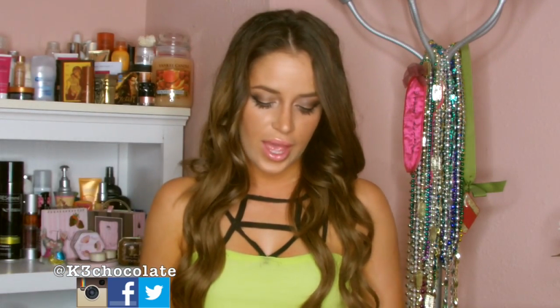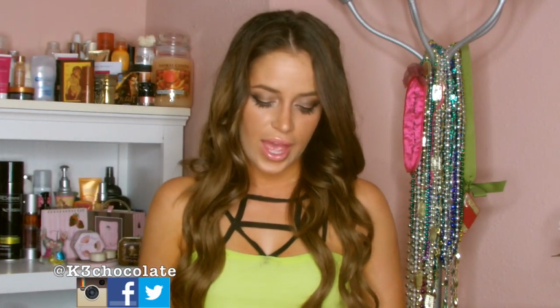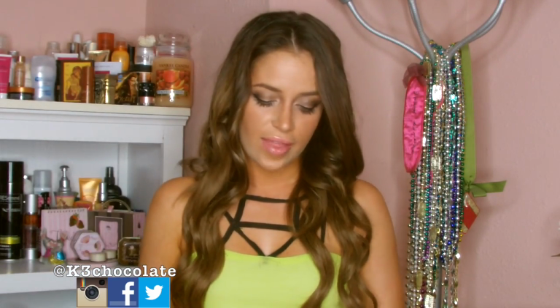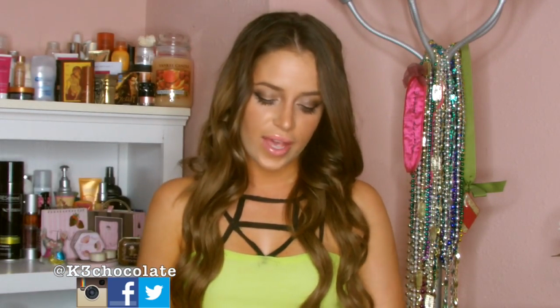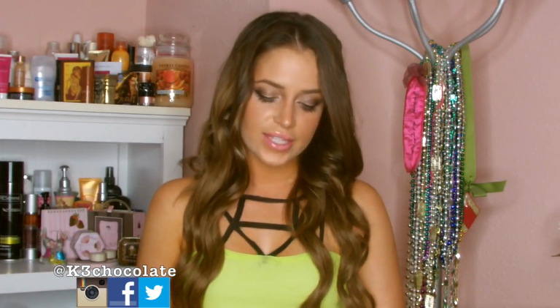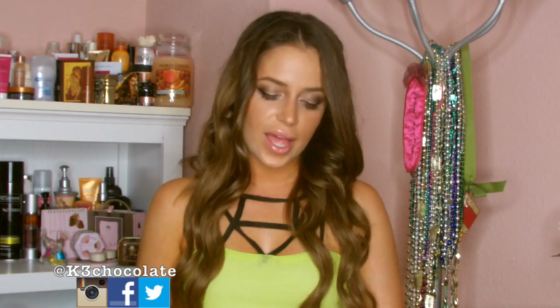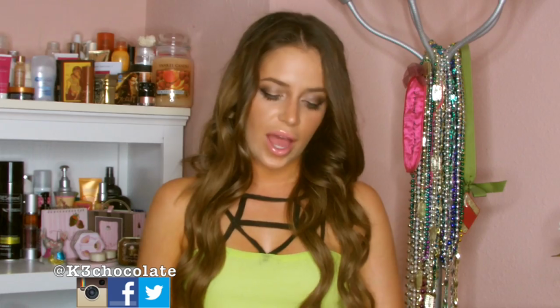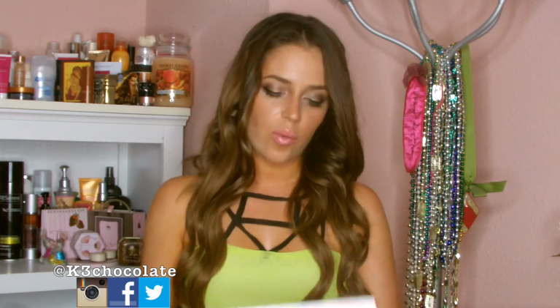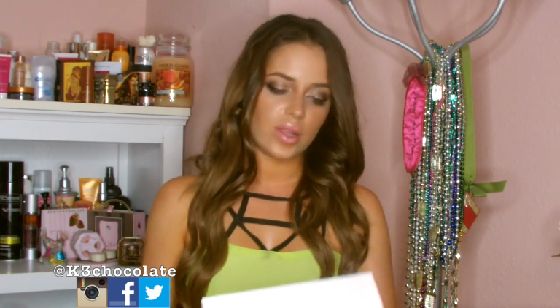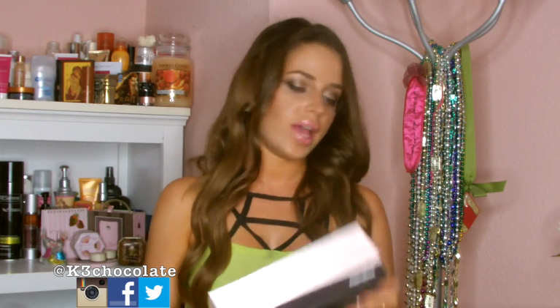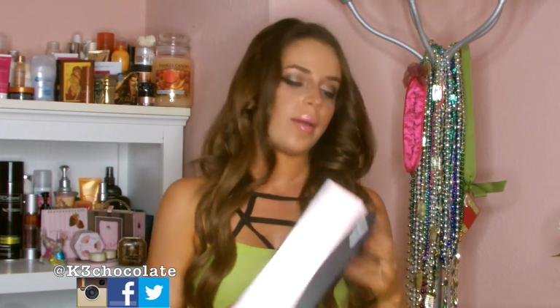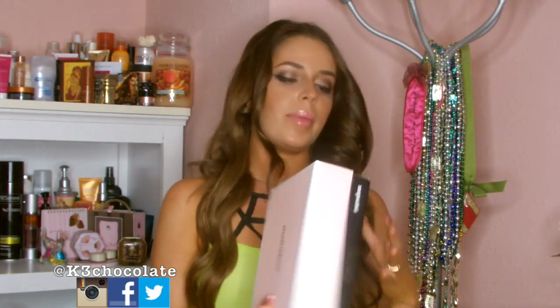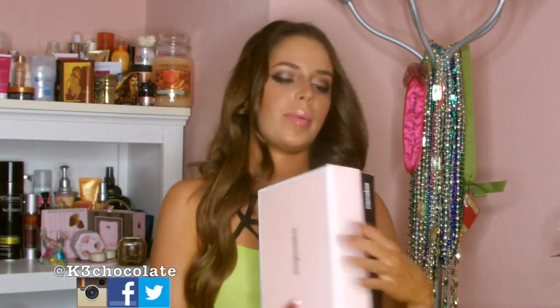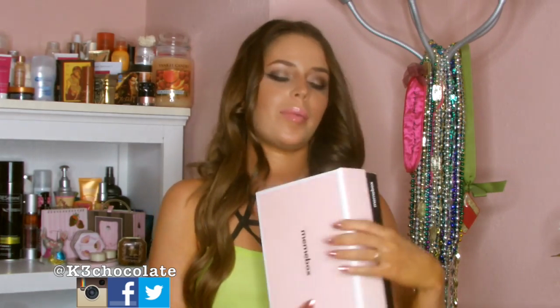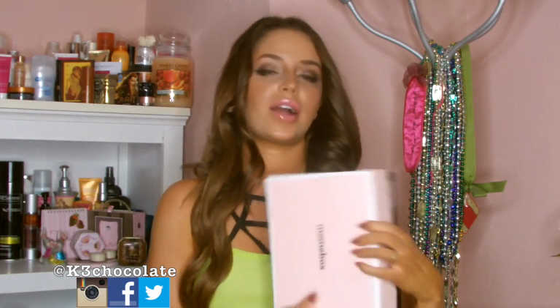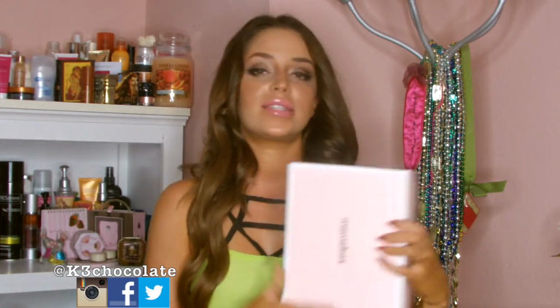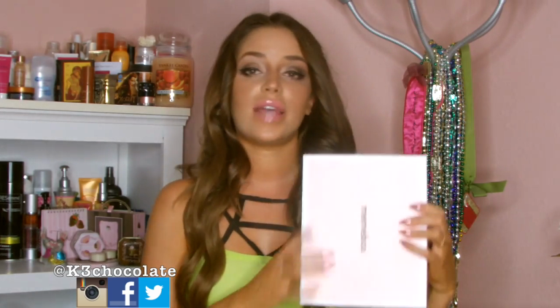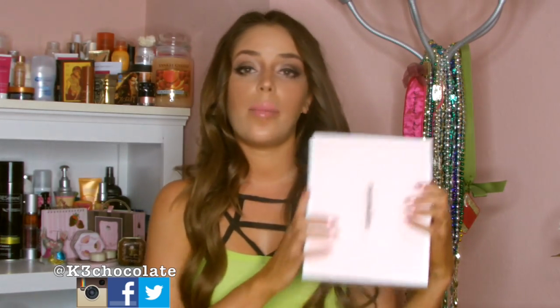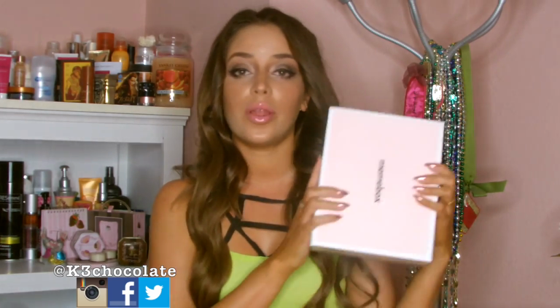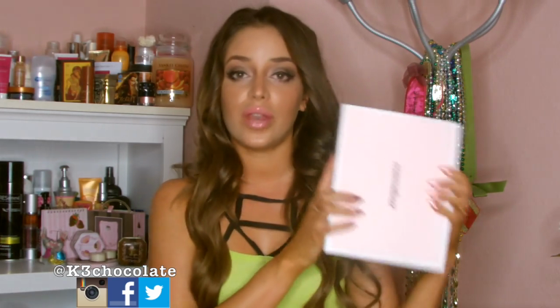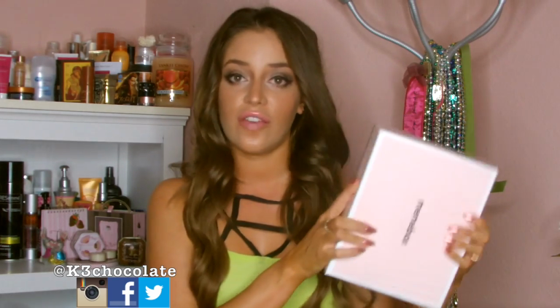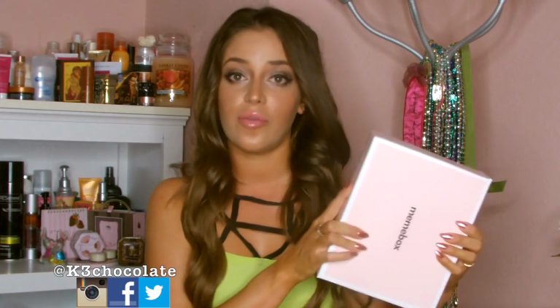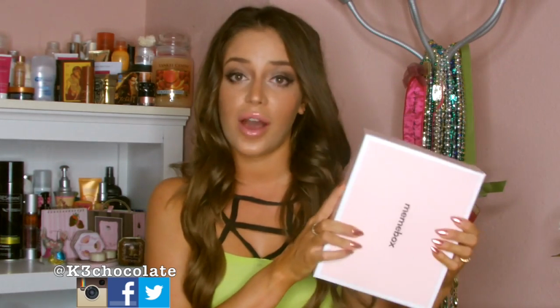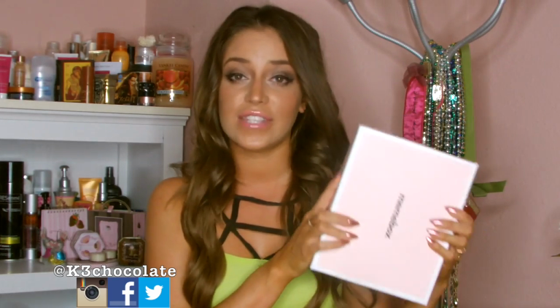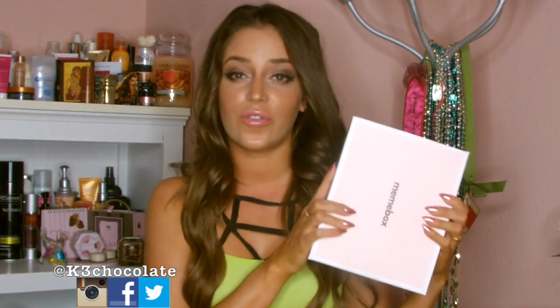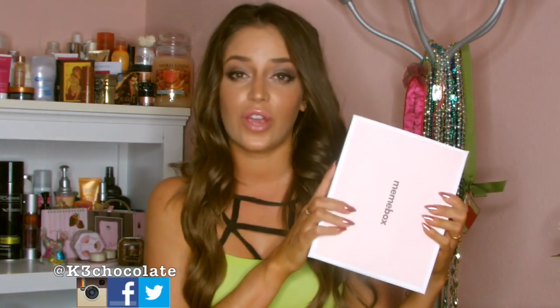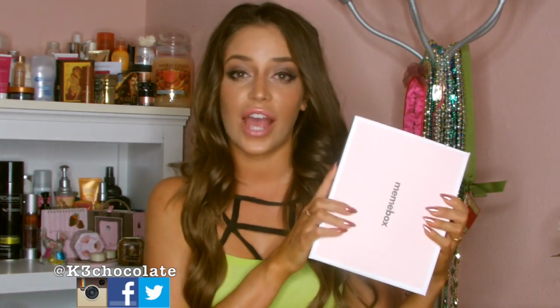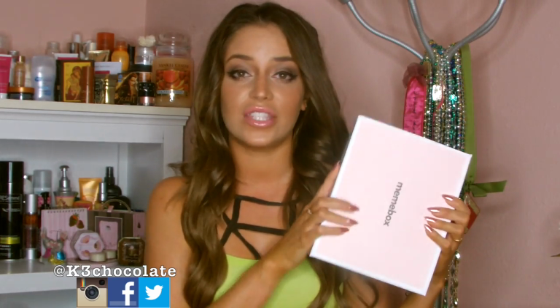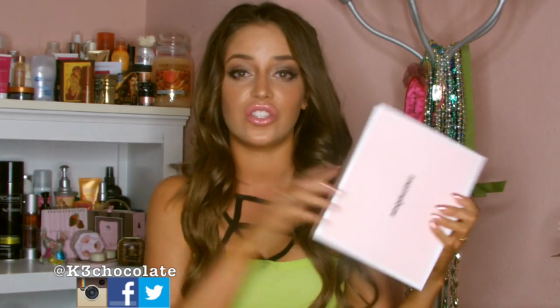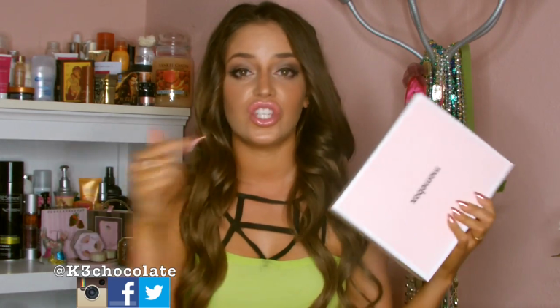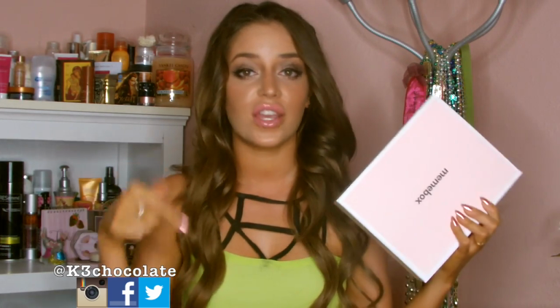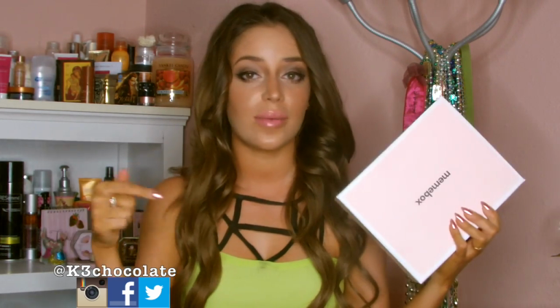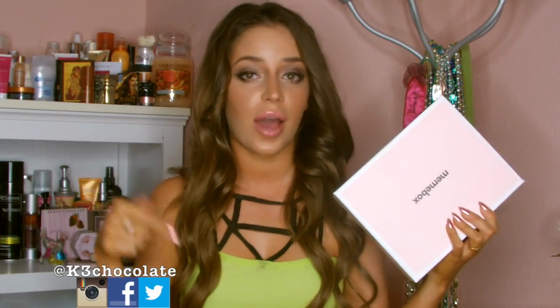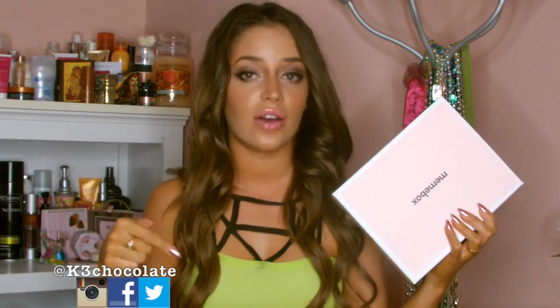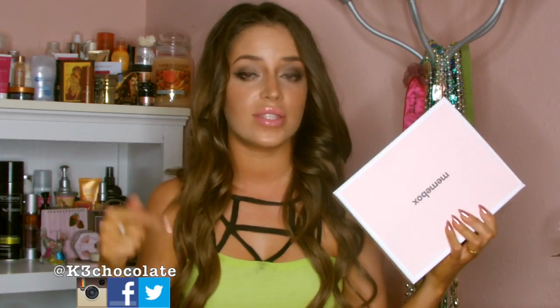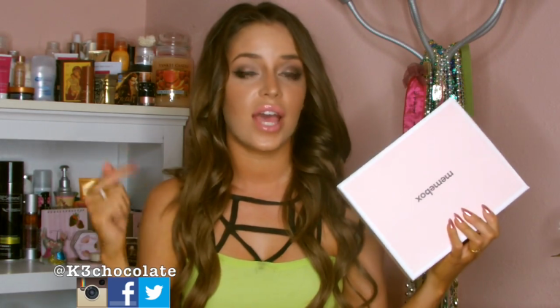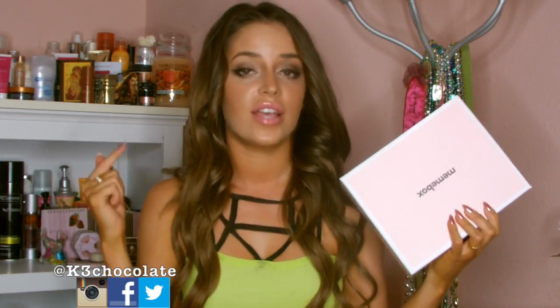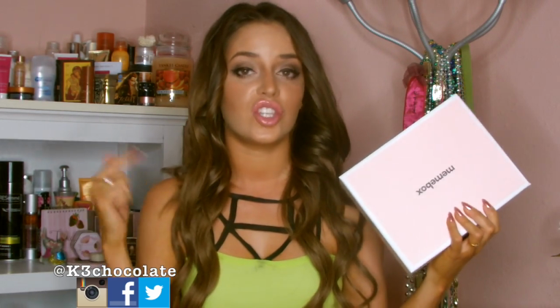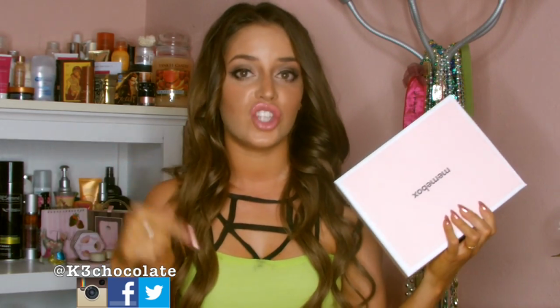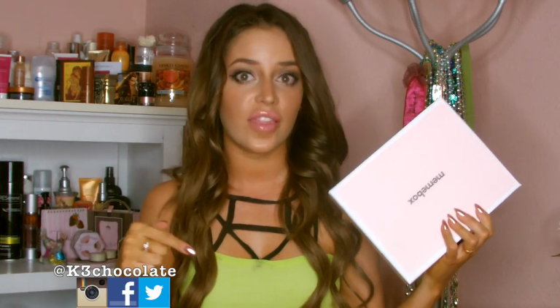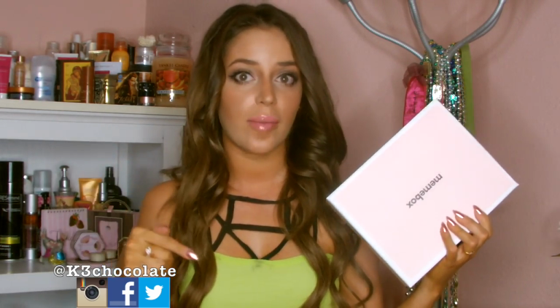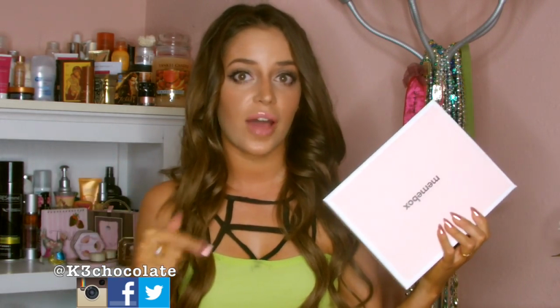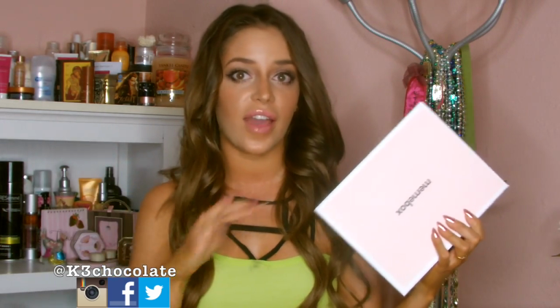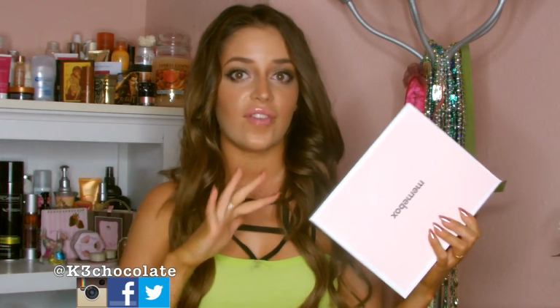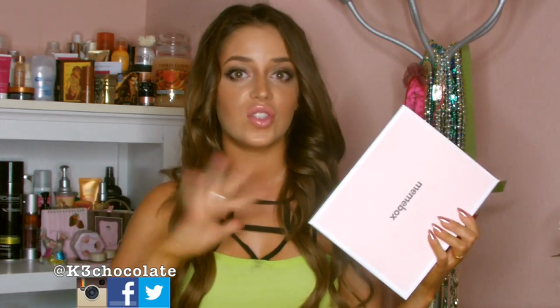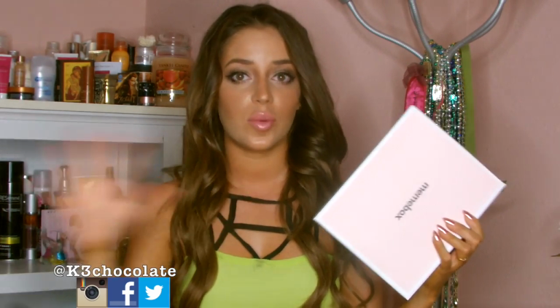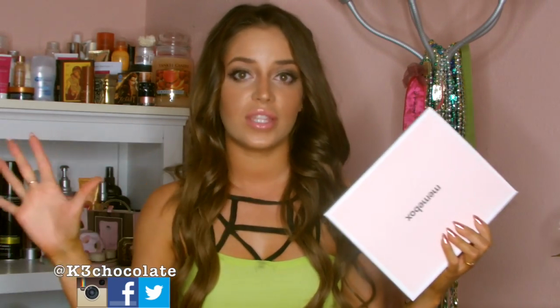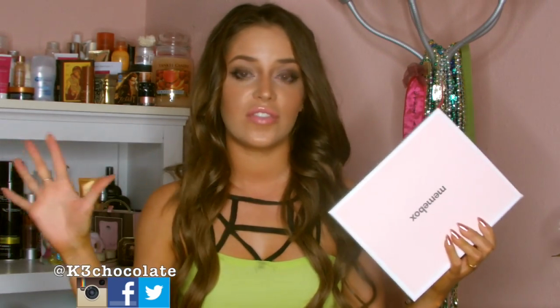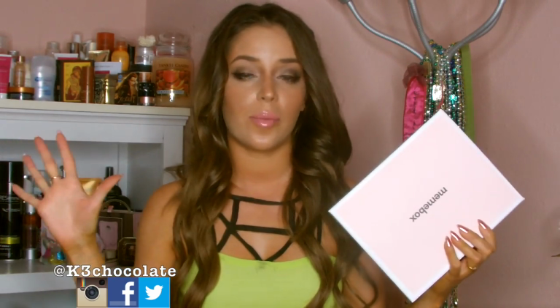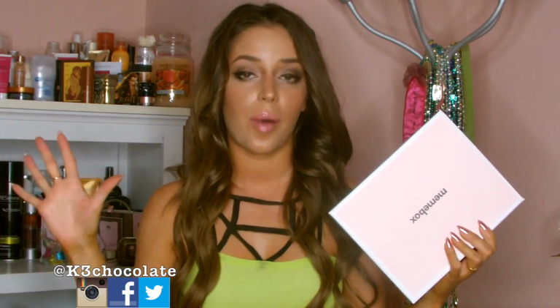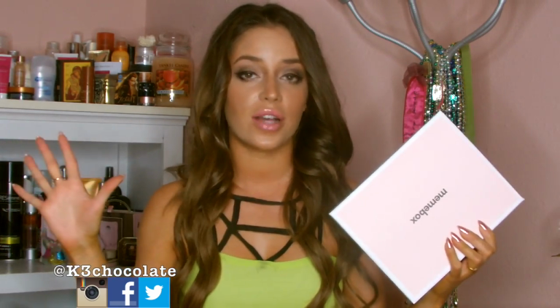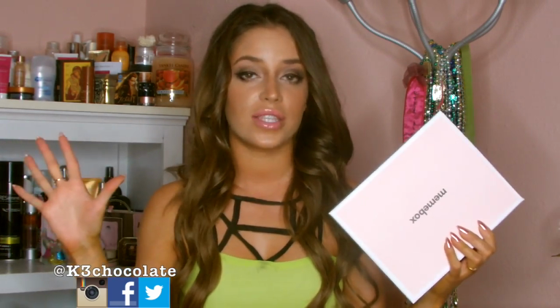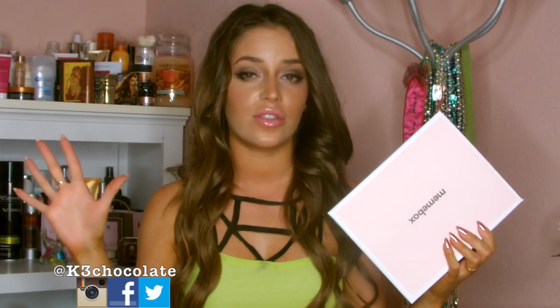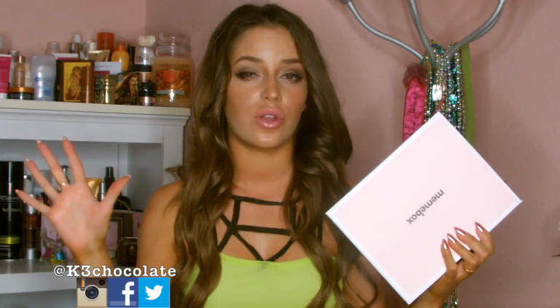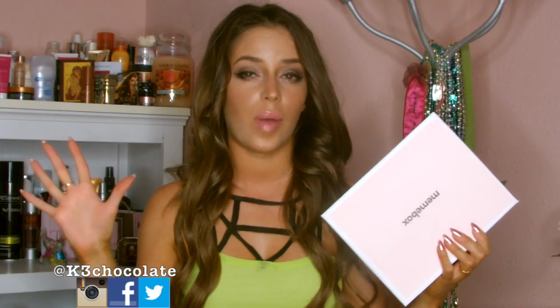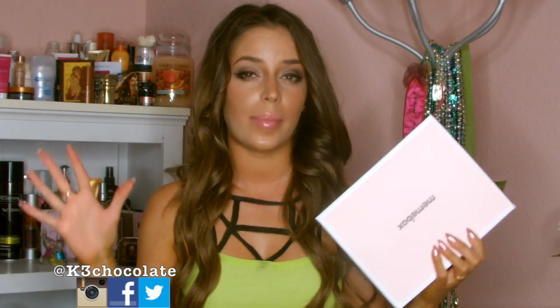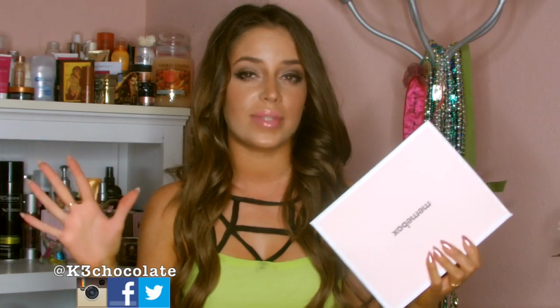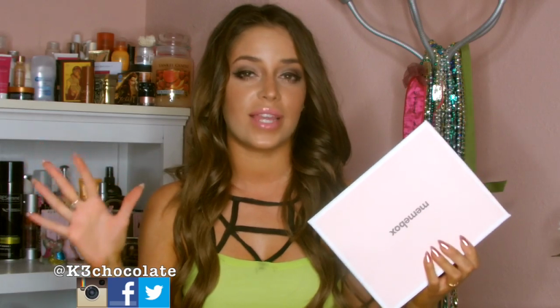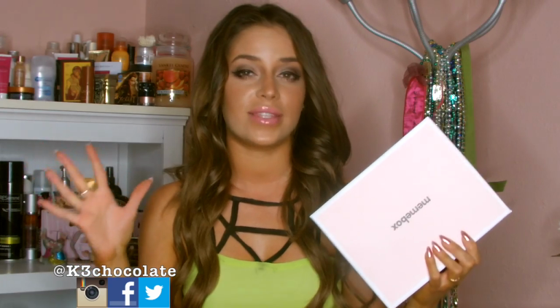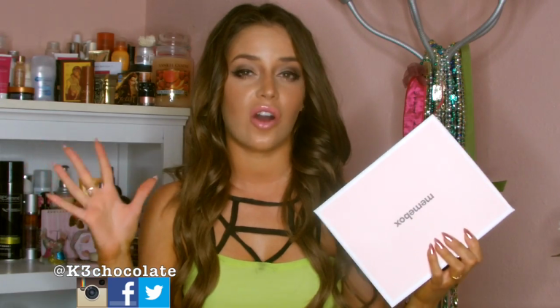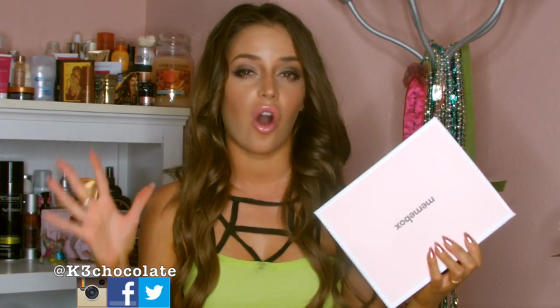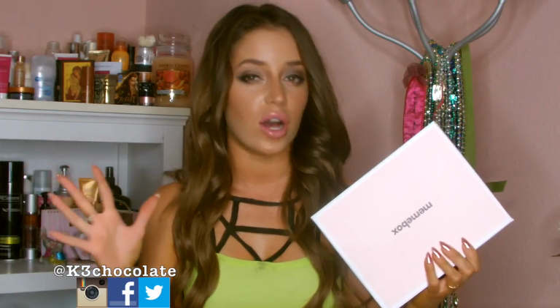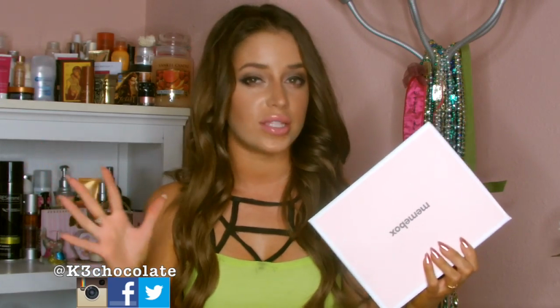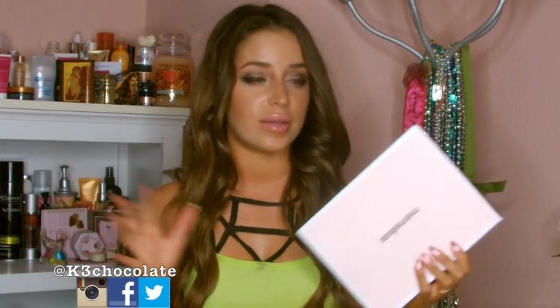I will link Mimi Box down below in the info box for you guys to check them out. They have so many different boxes on their website — it's awesome.